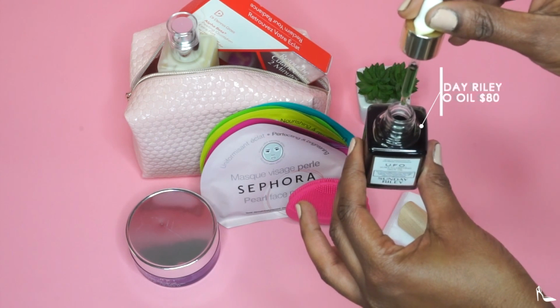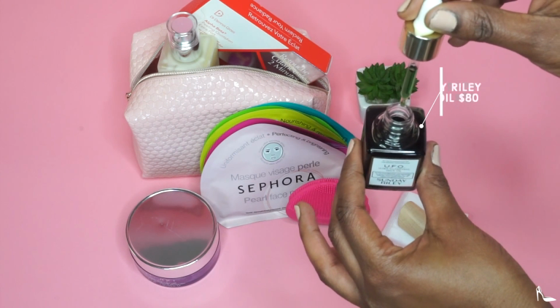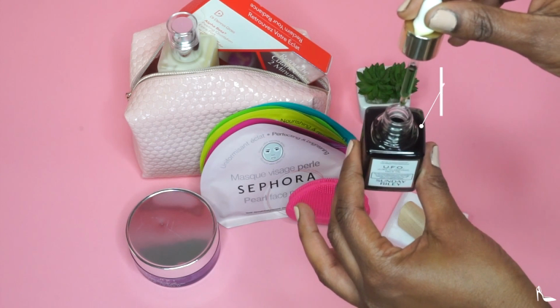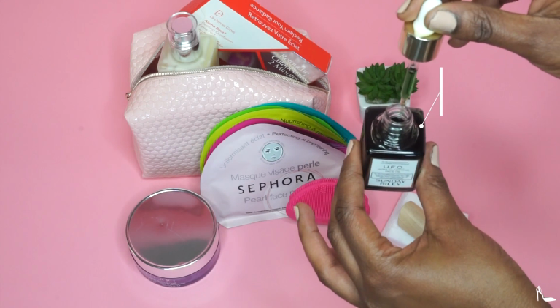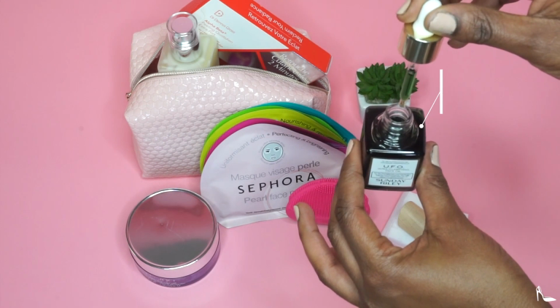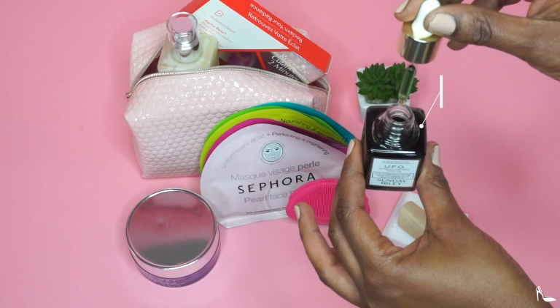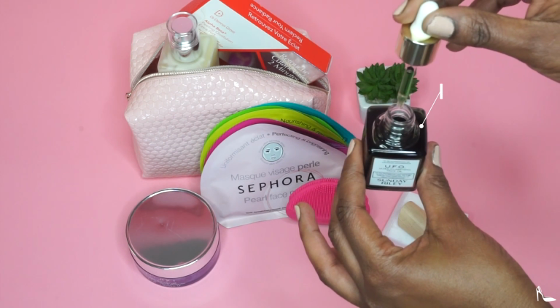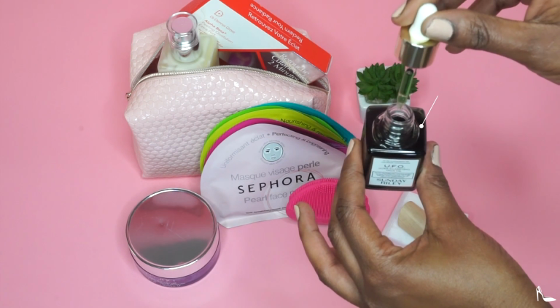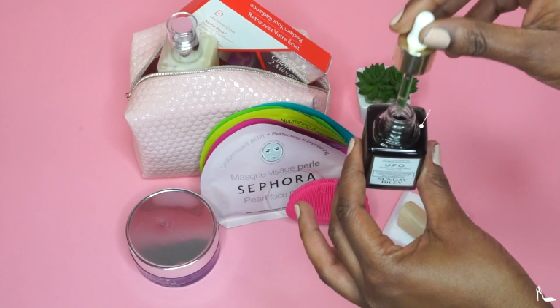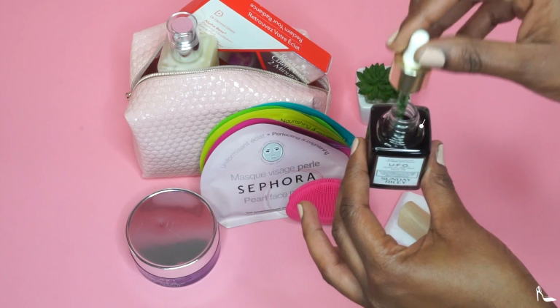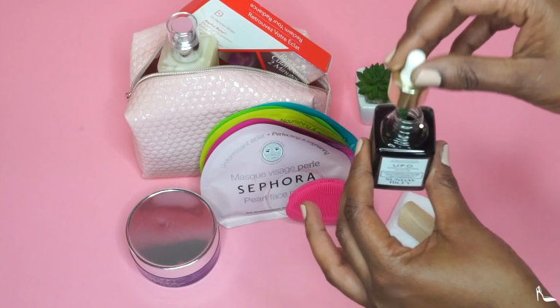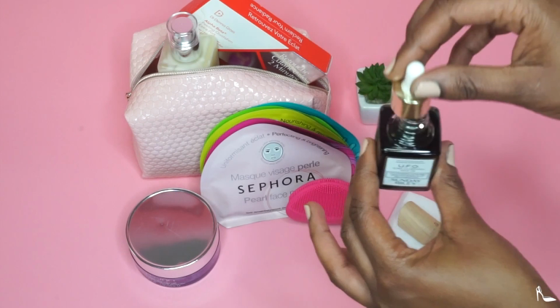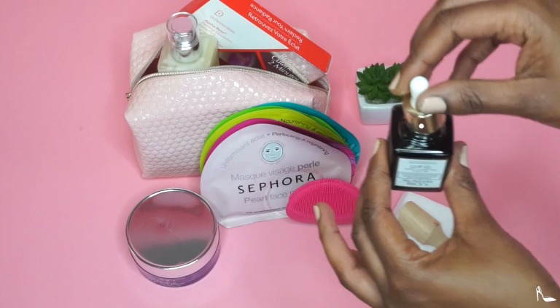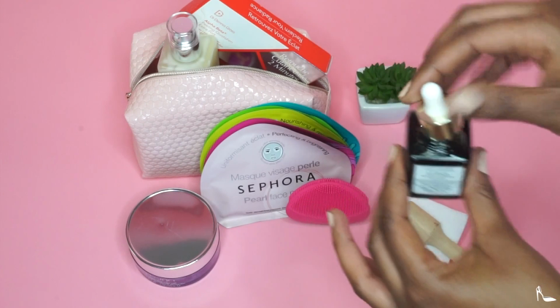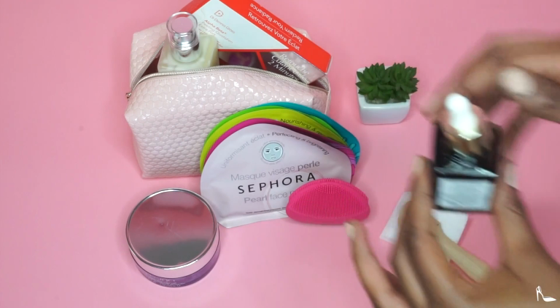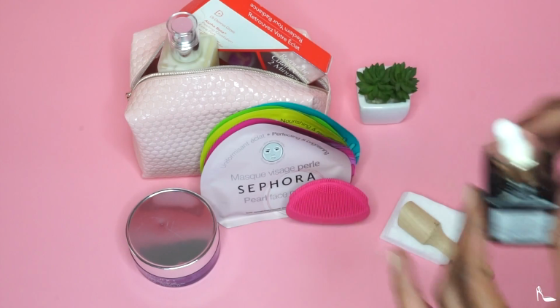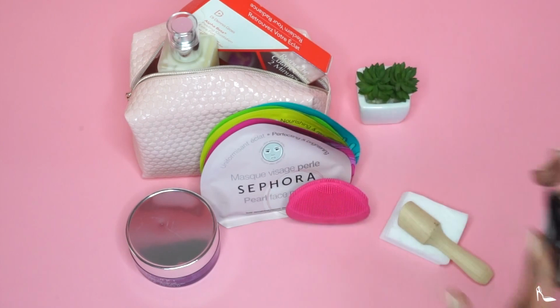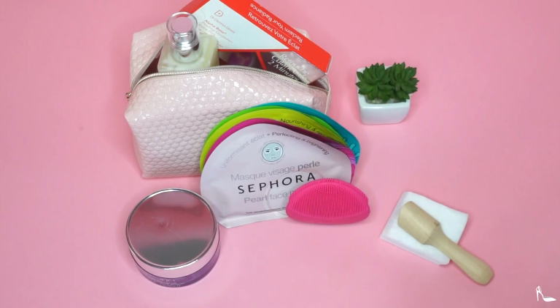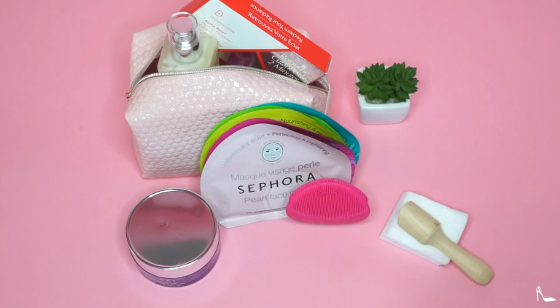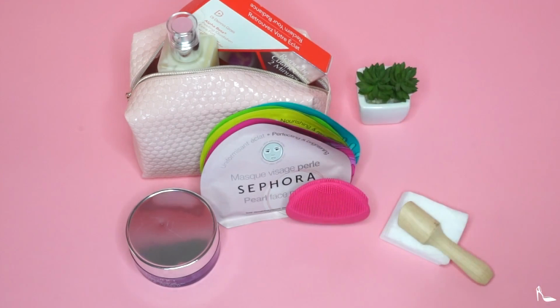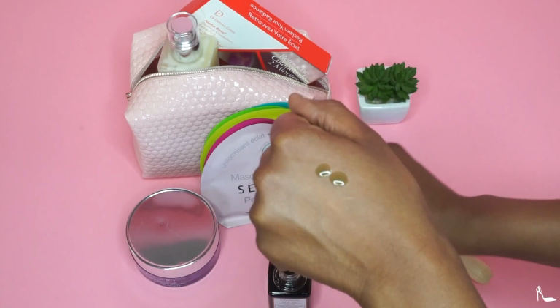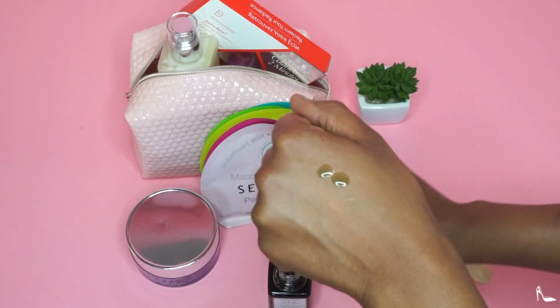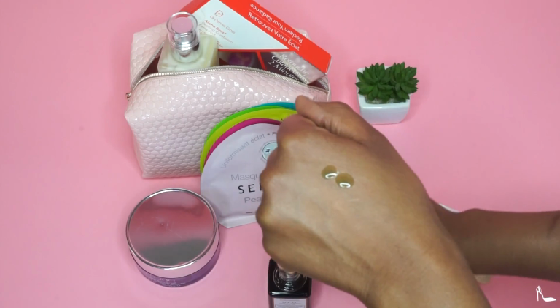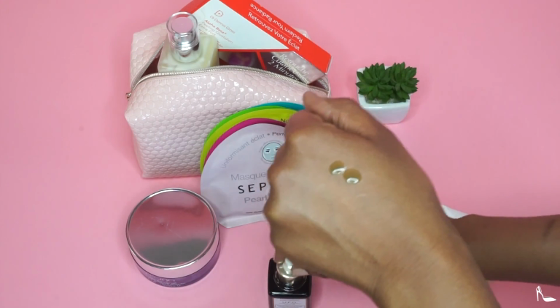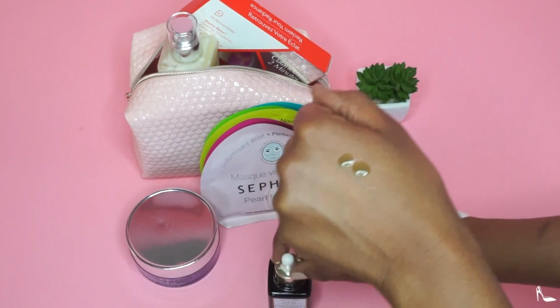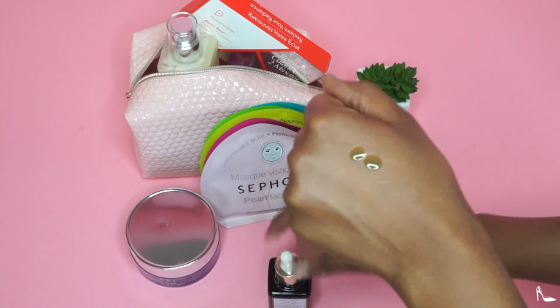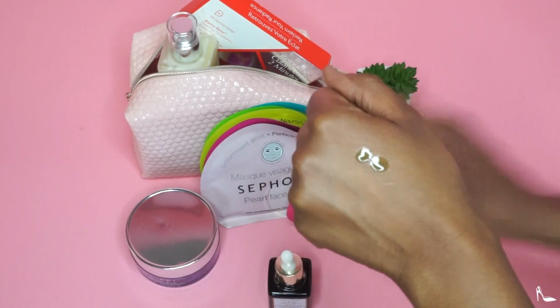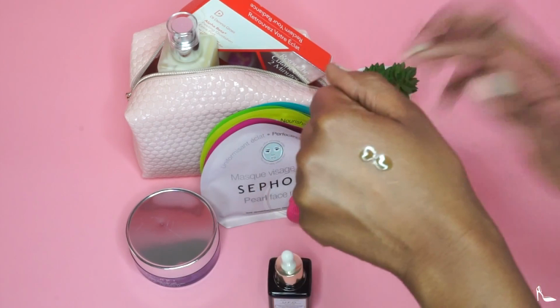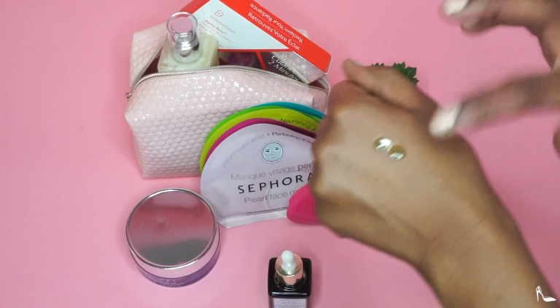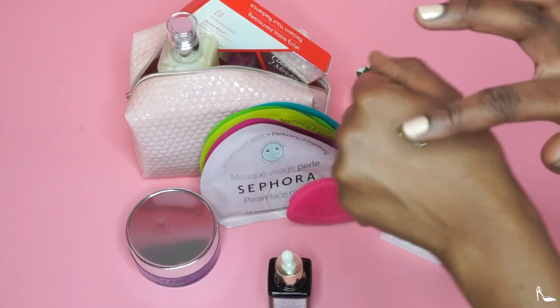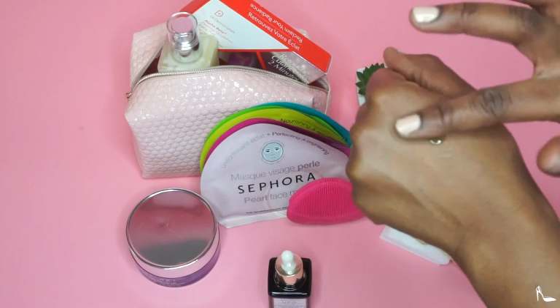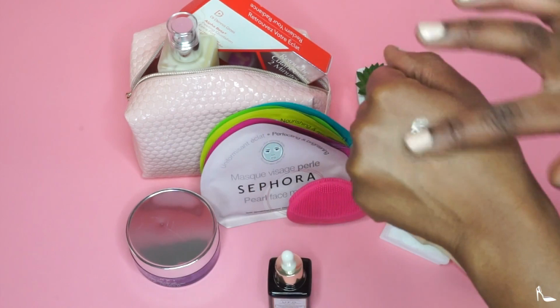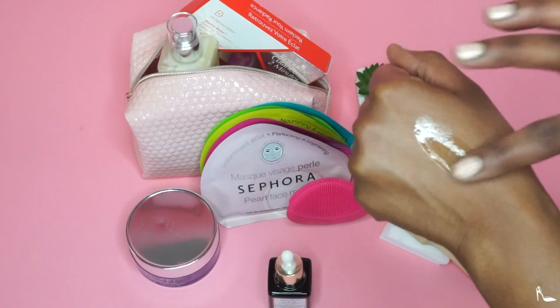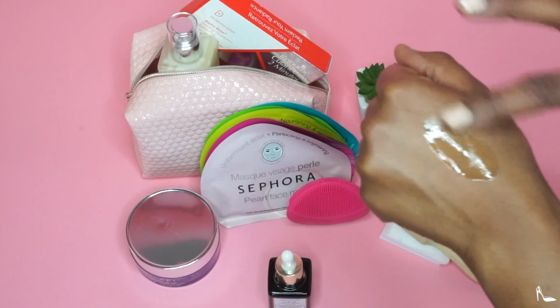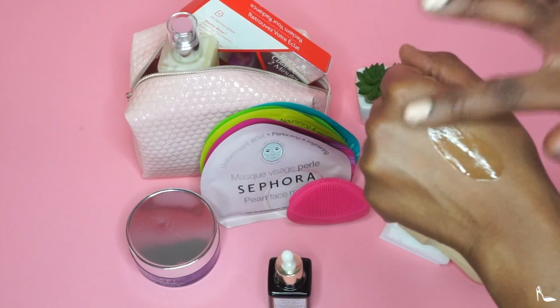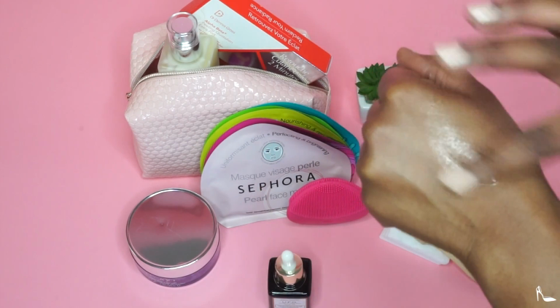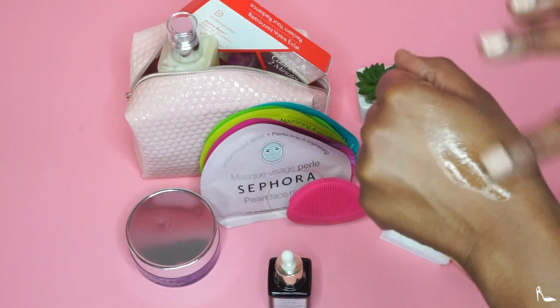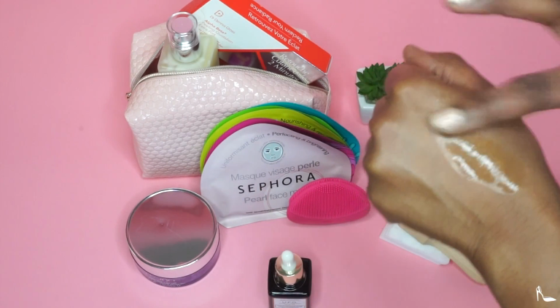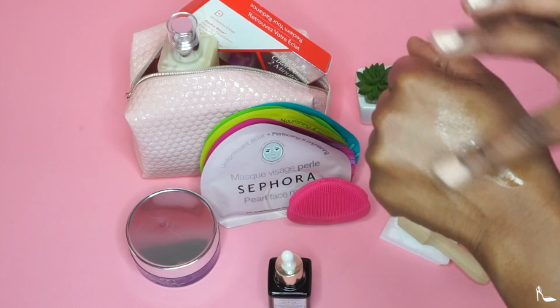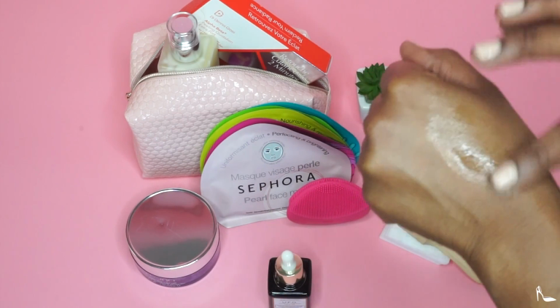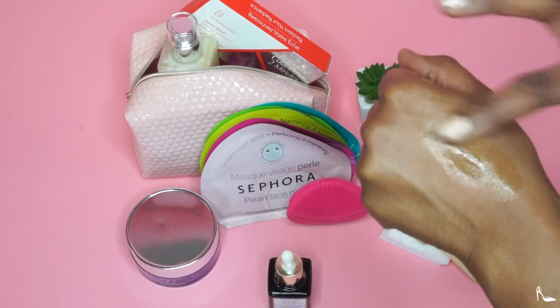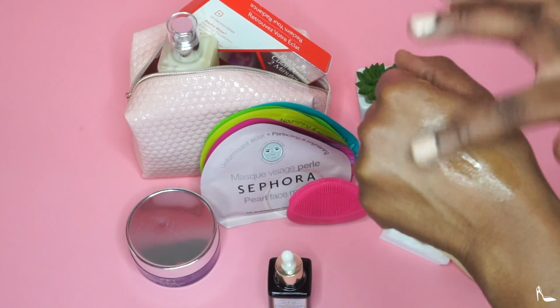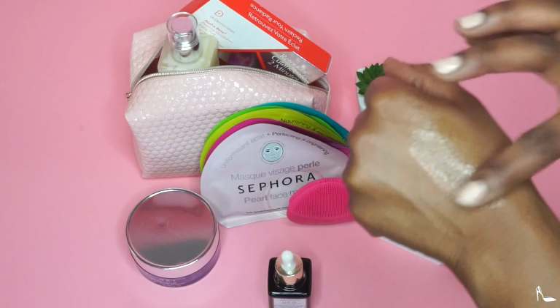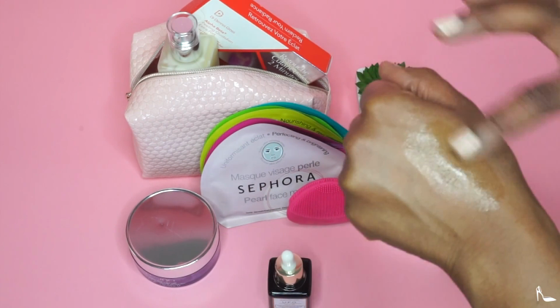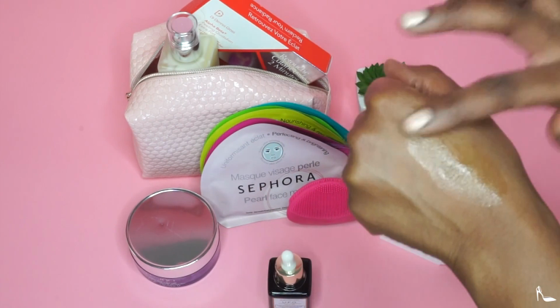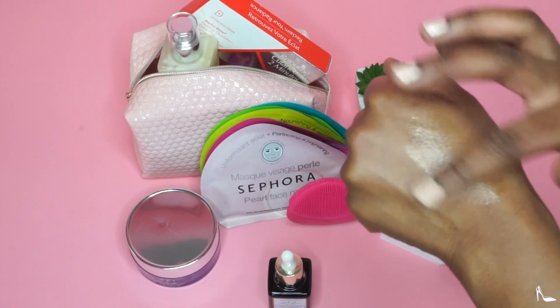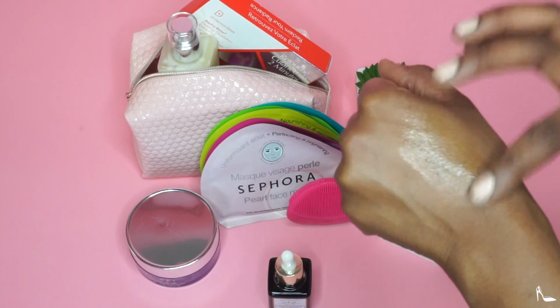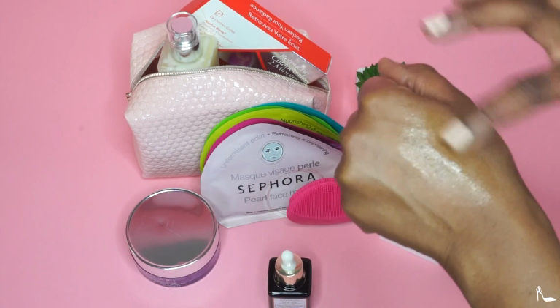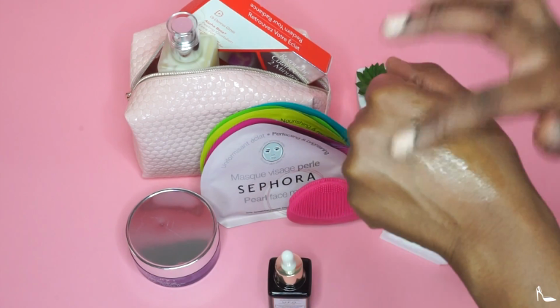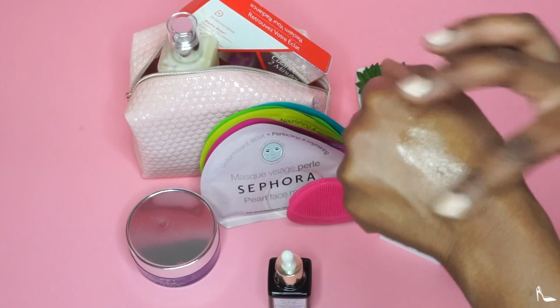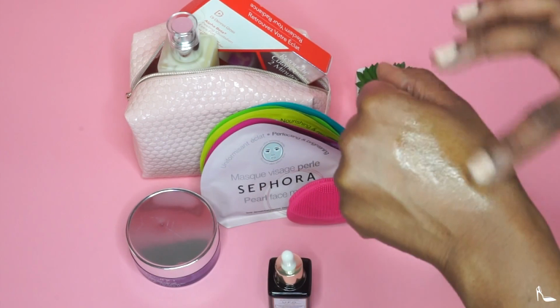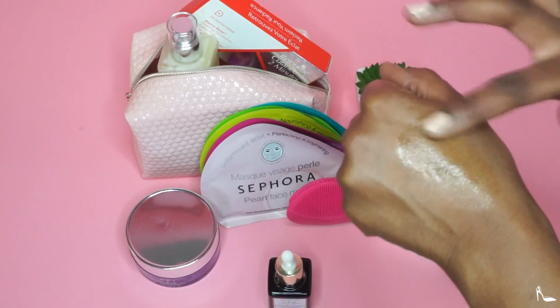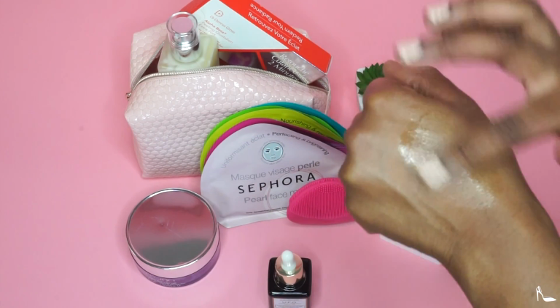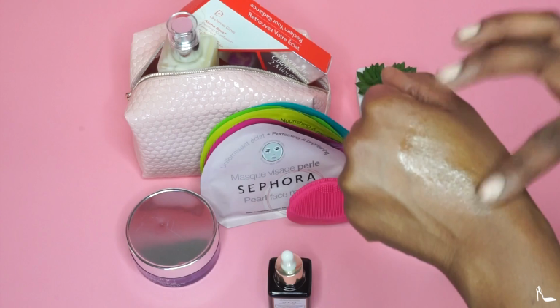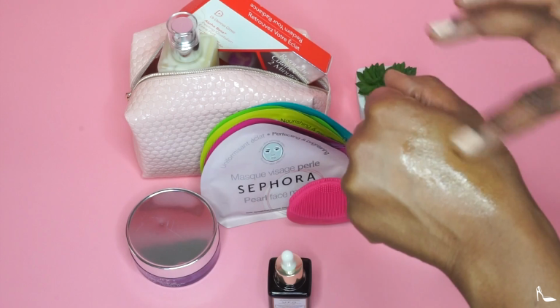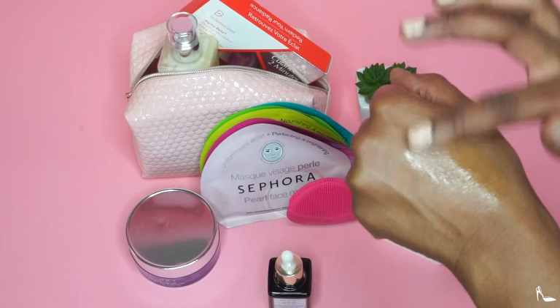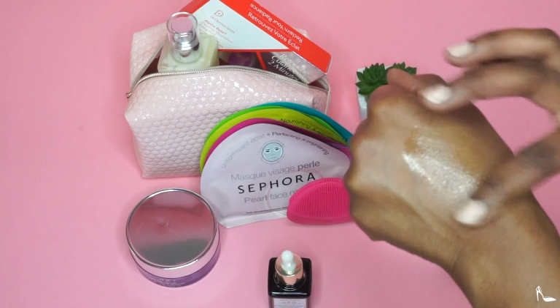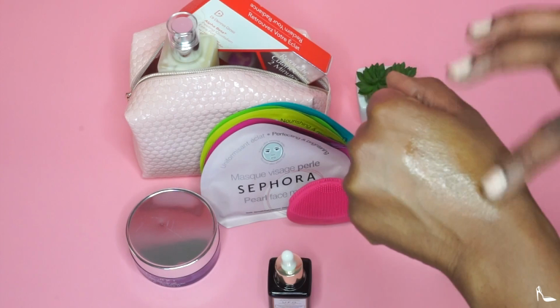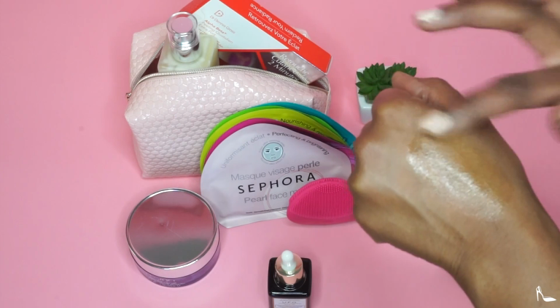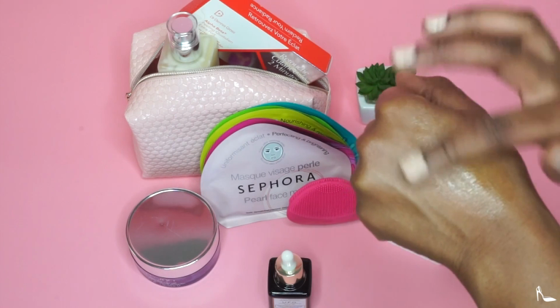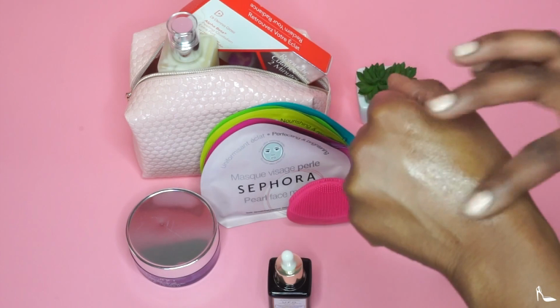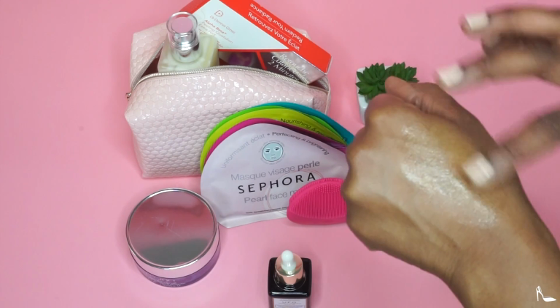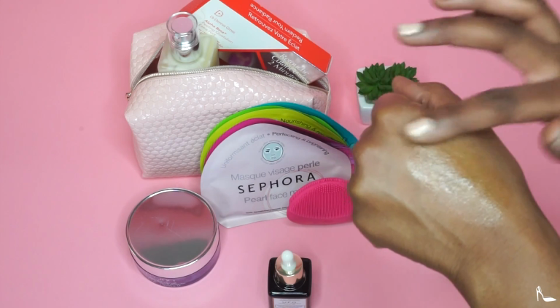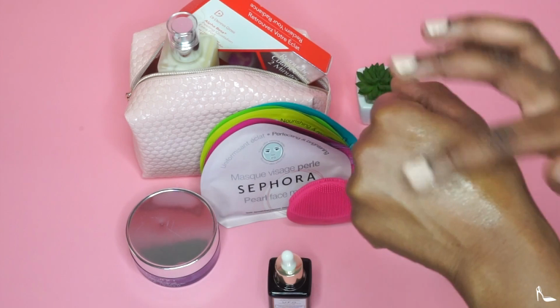Then we have the Sunday Riley UFO oil. I had a few samples from Sephora and absolutely loved it for the texture of my skin, so I went ahead and got a bigger bottle.